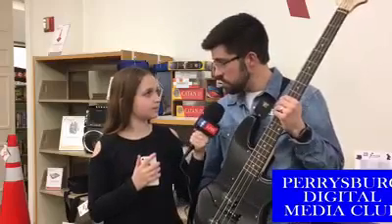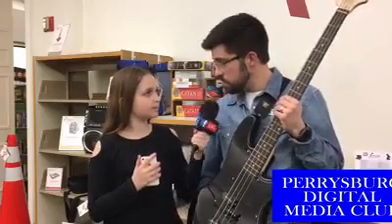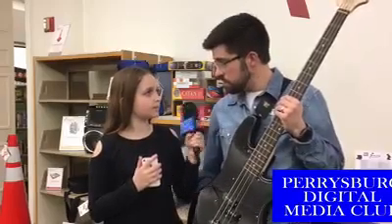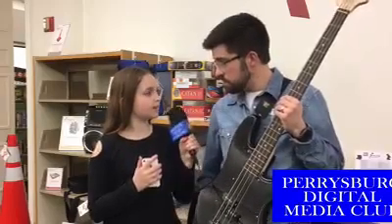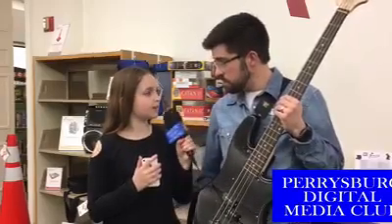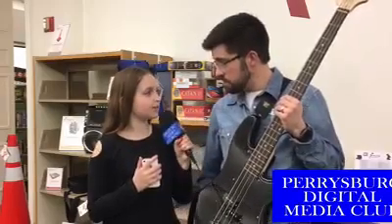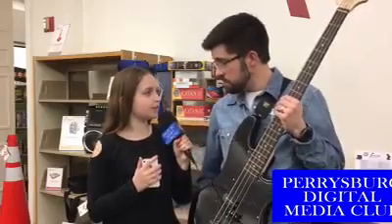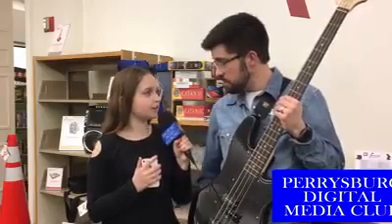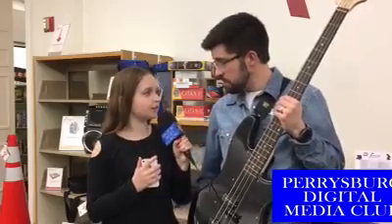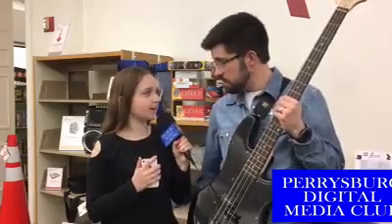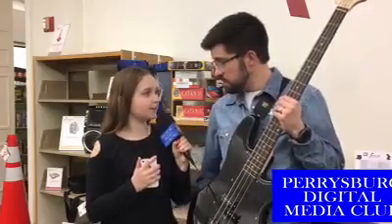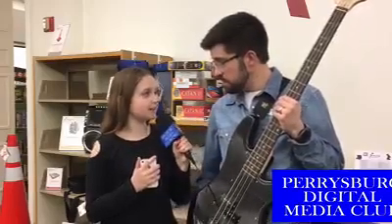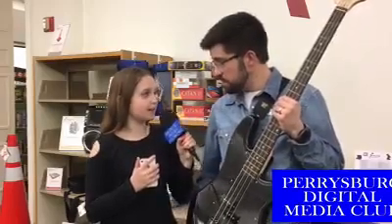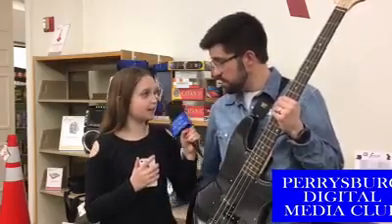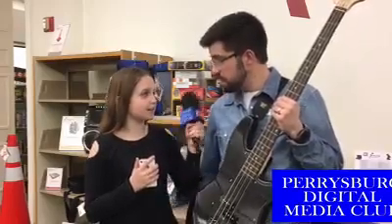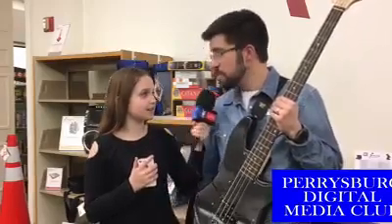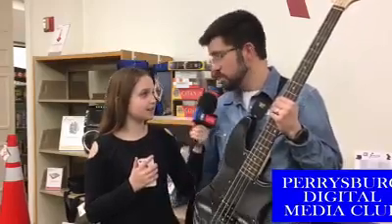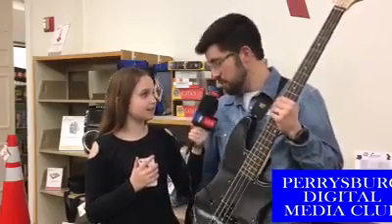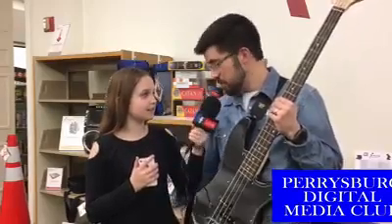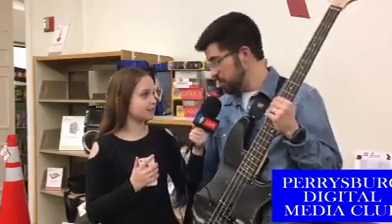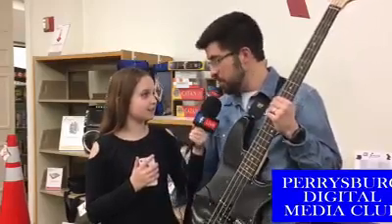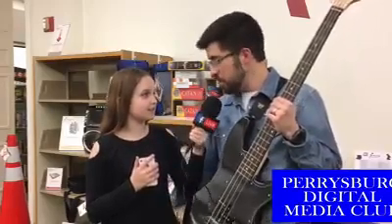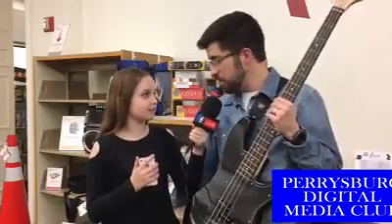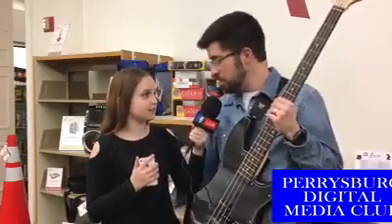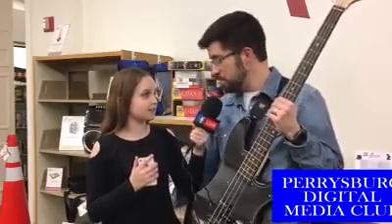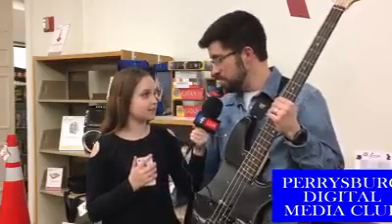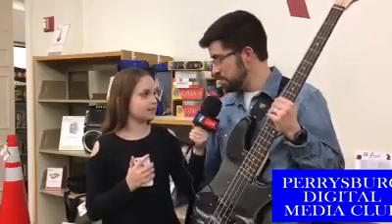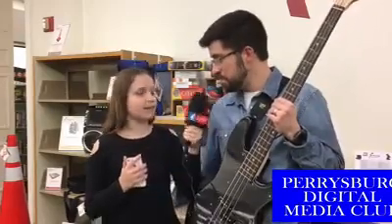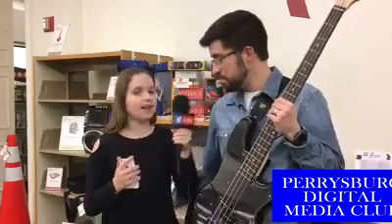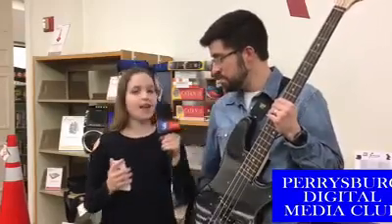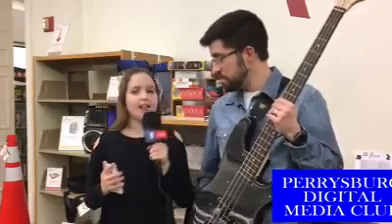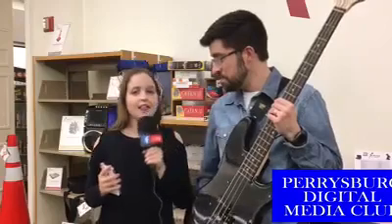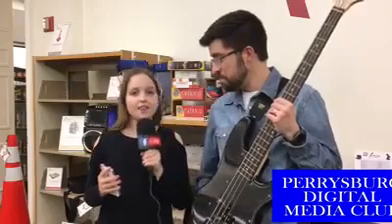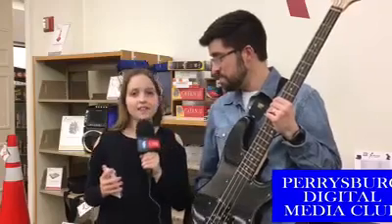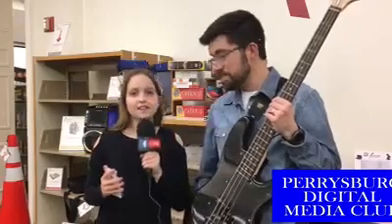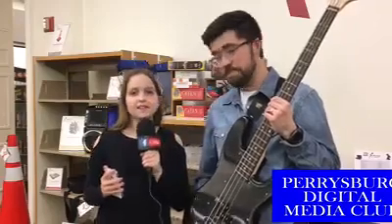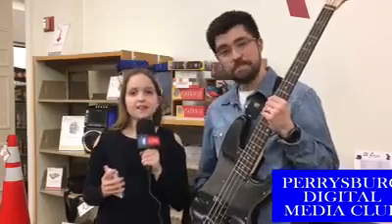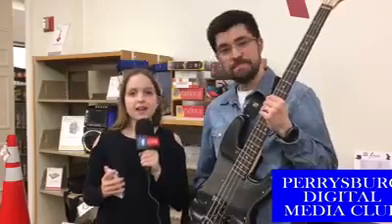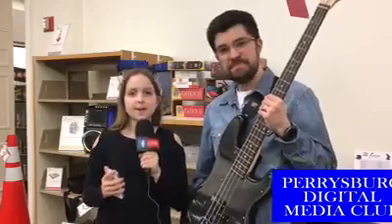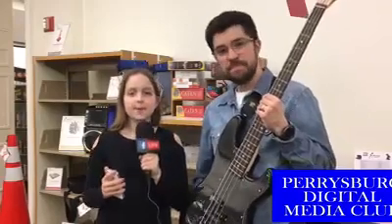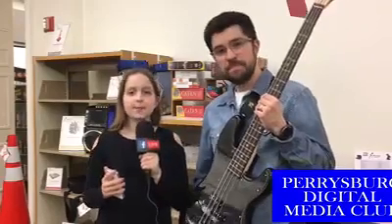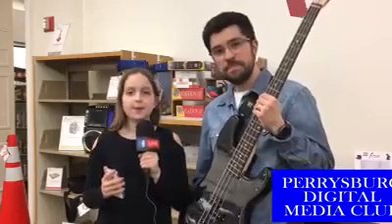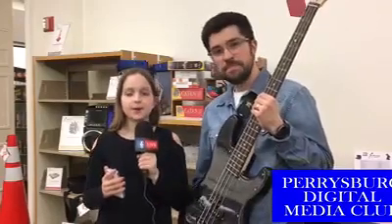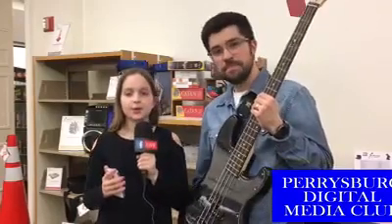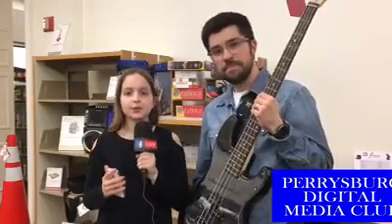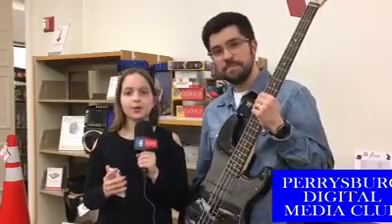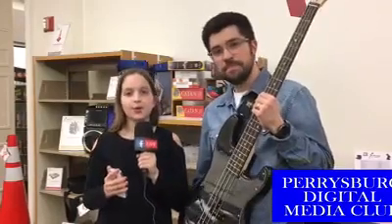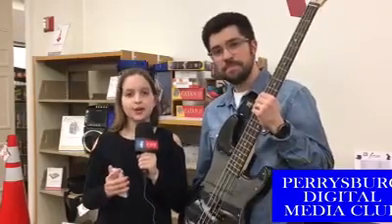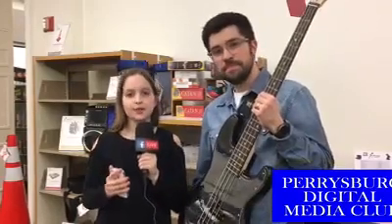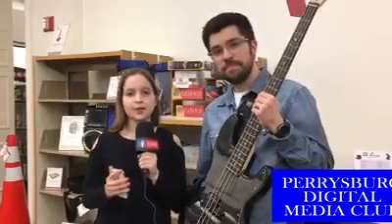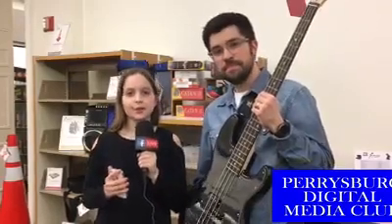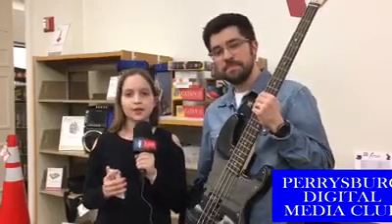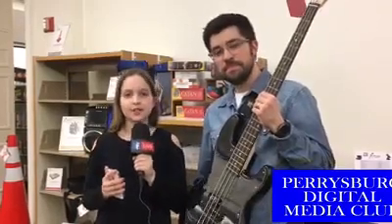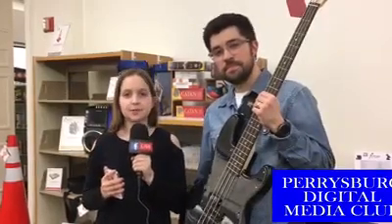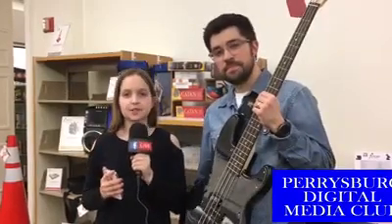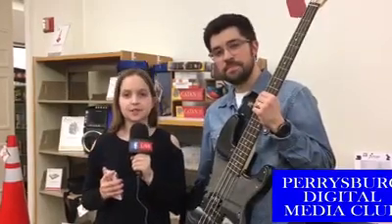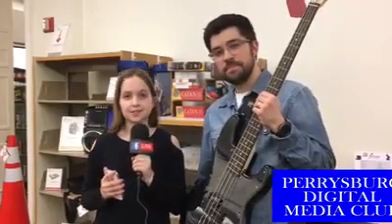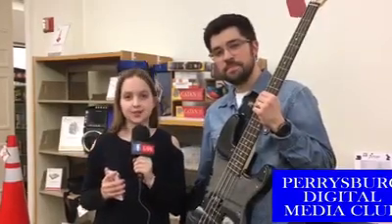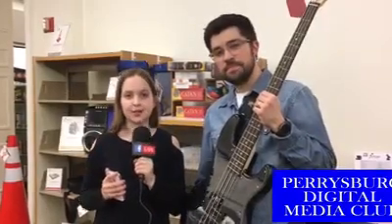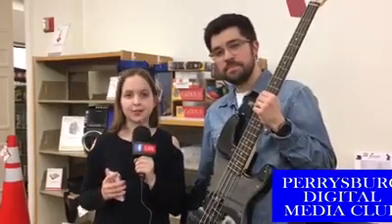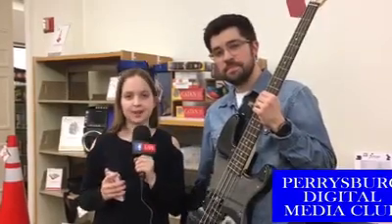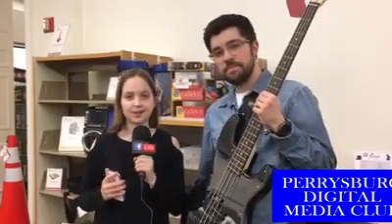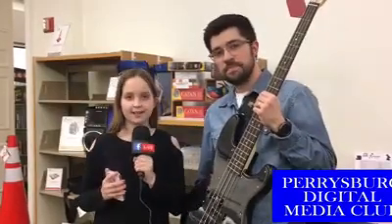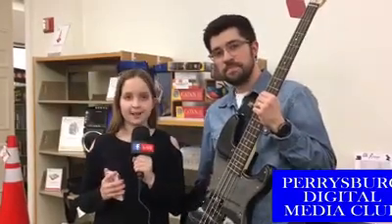Thank you for your time today. You're very welcome. This is Annabelle Booker reporting for the Perrysburg Digital Media Club.